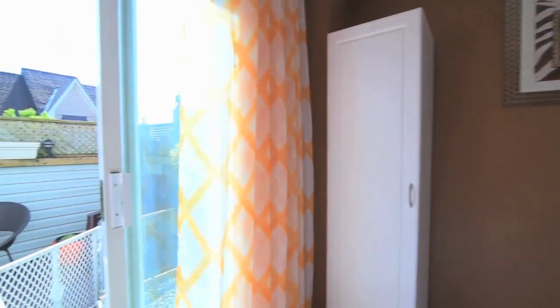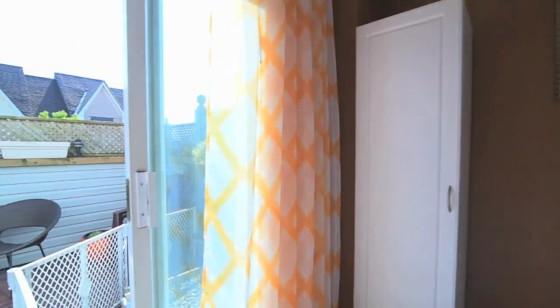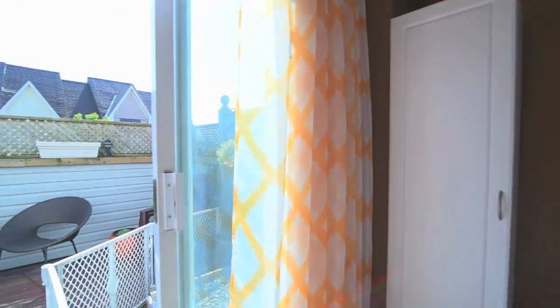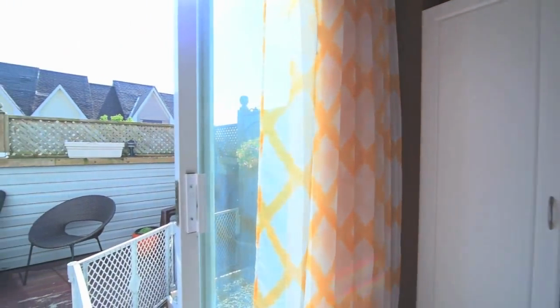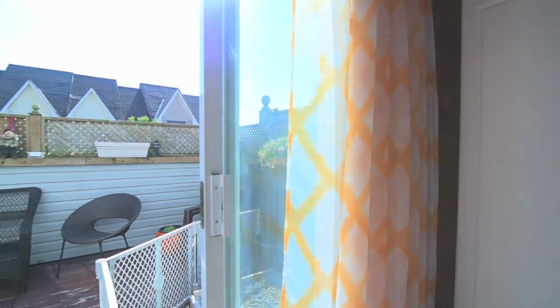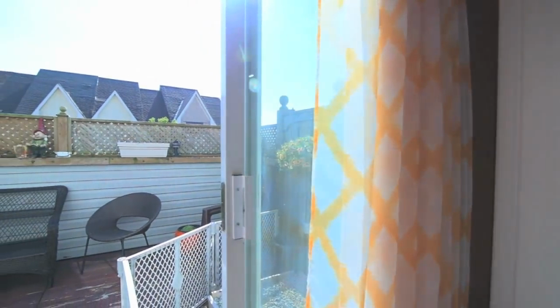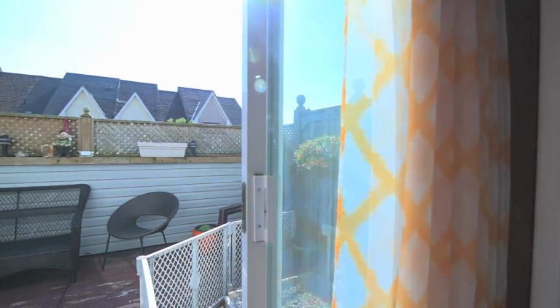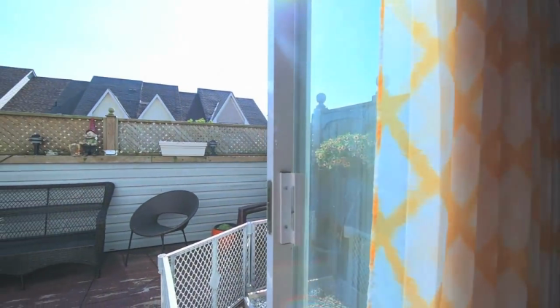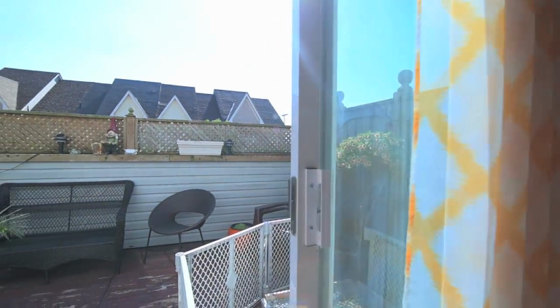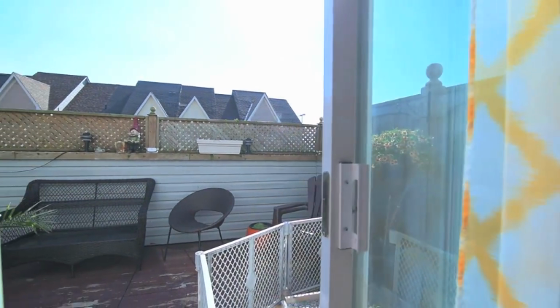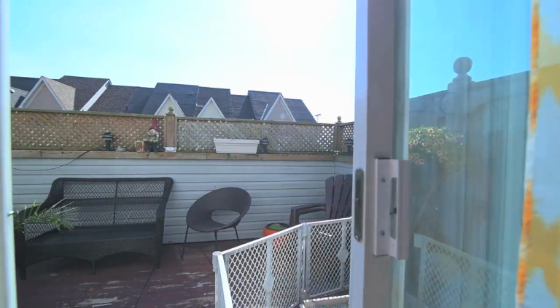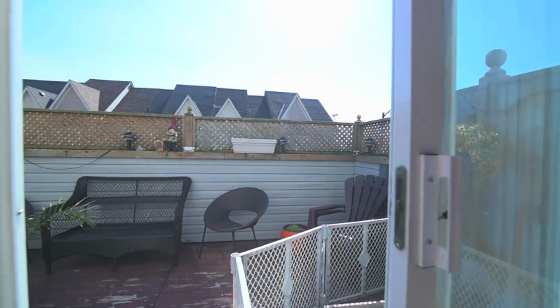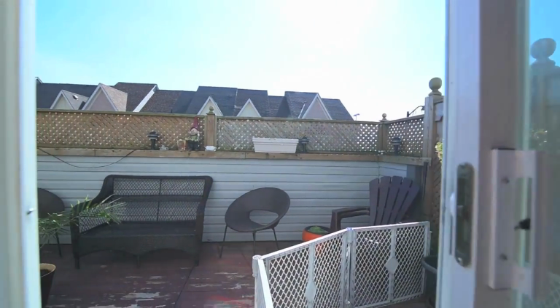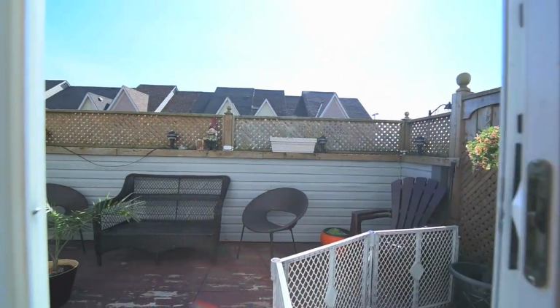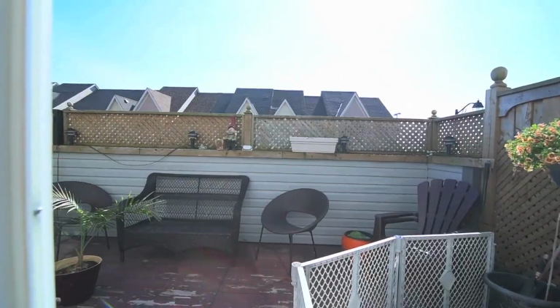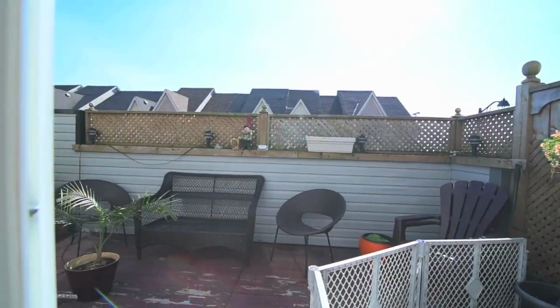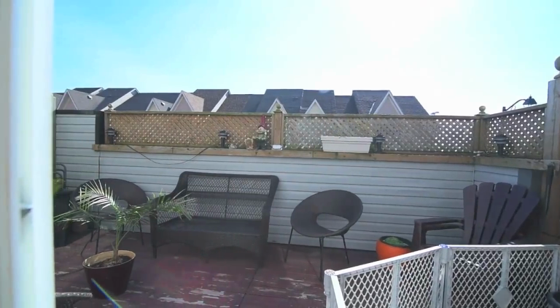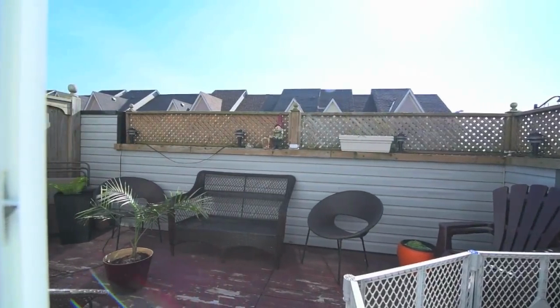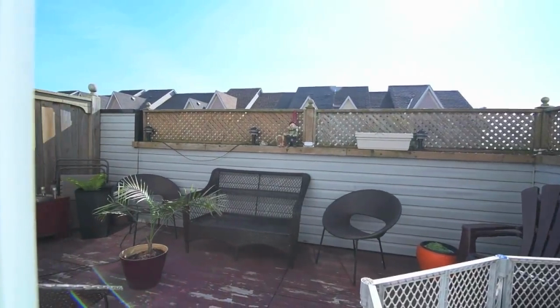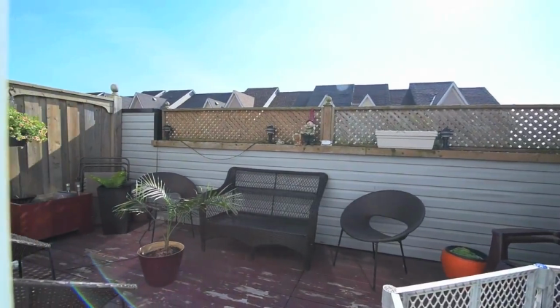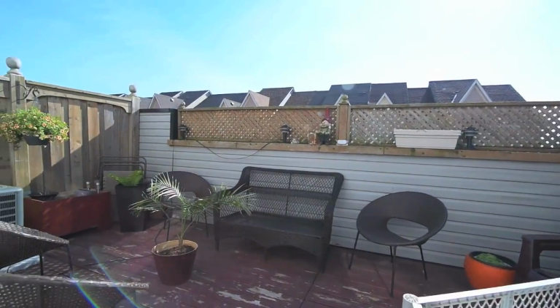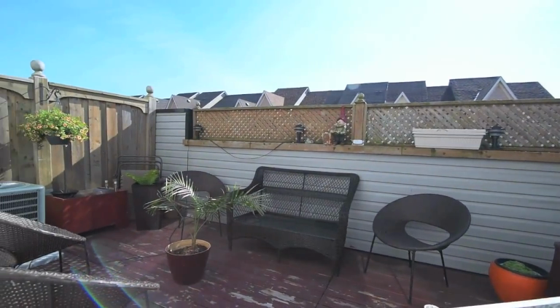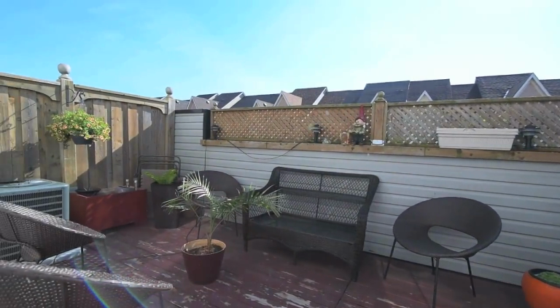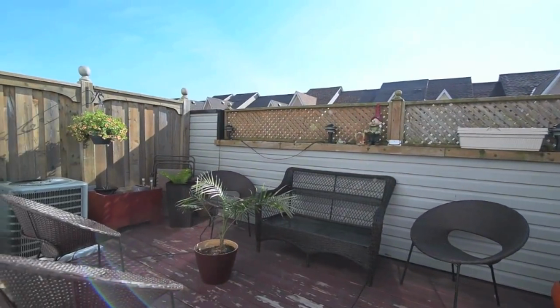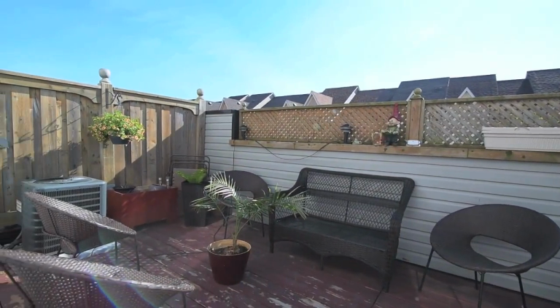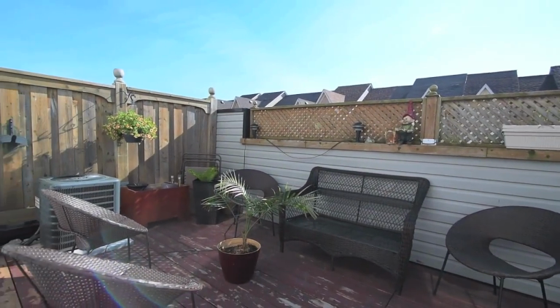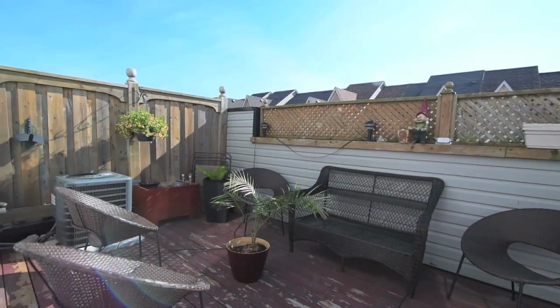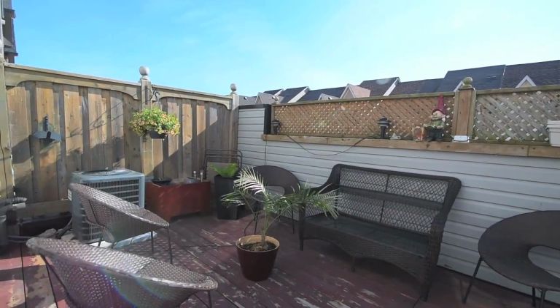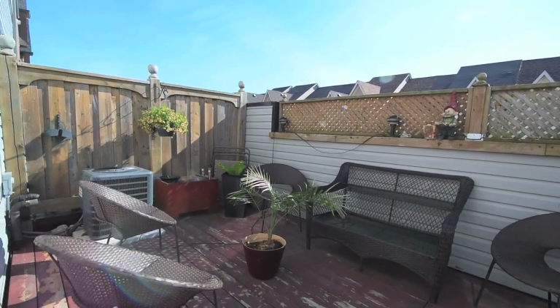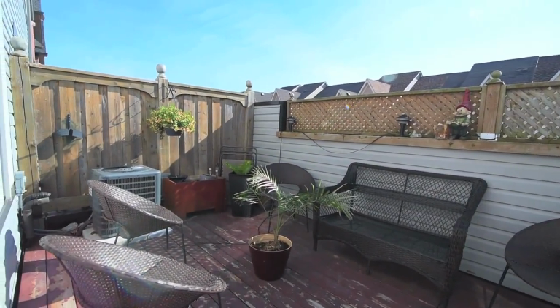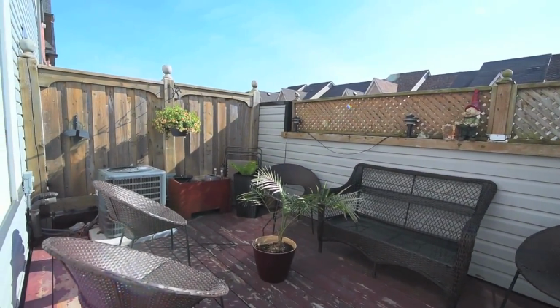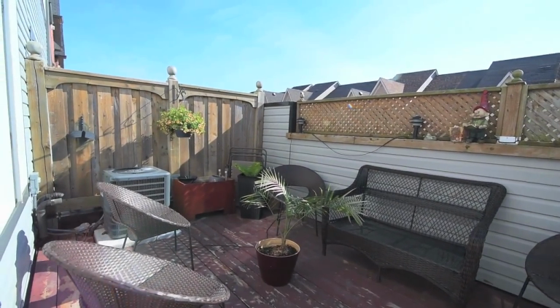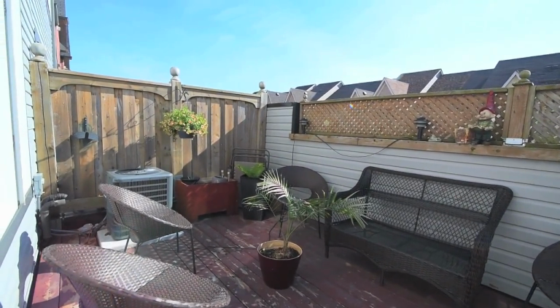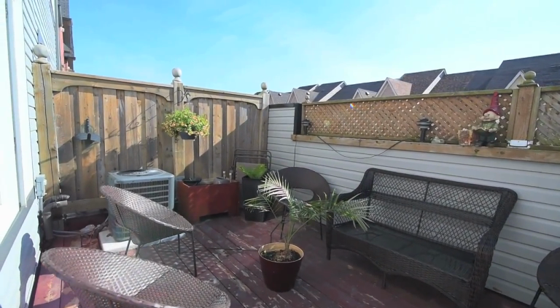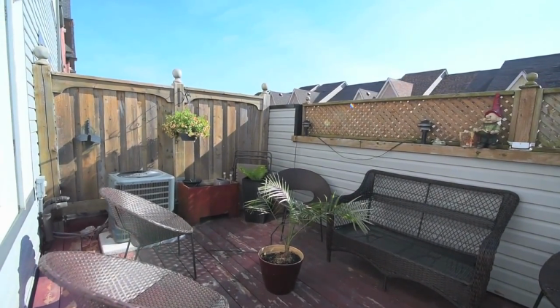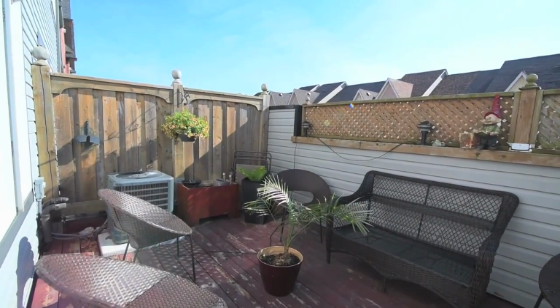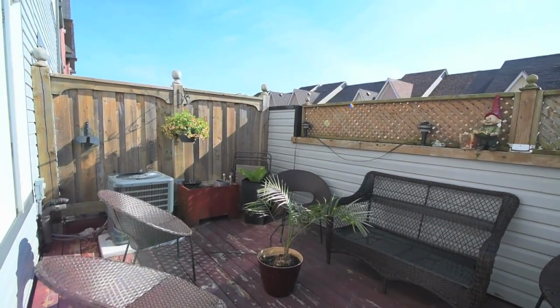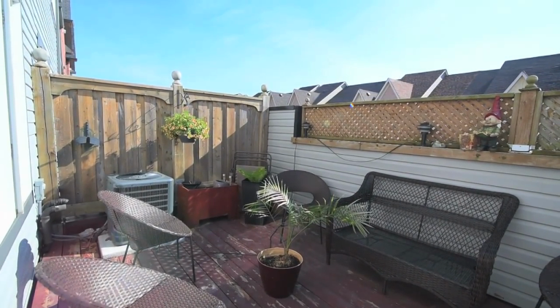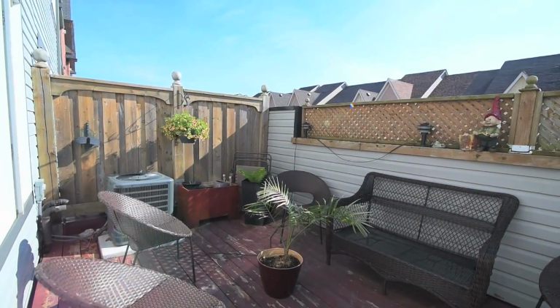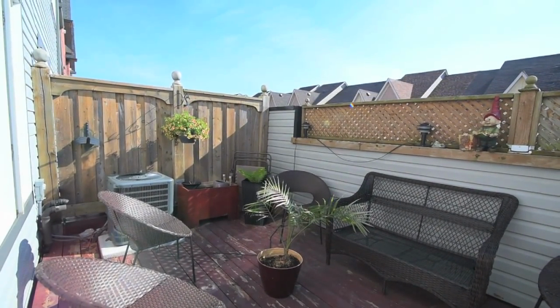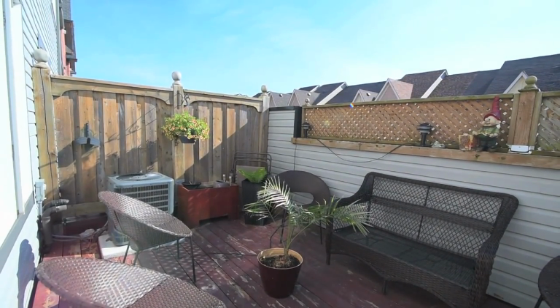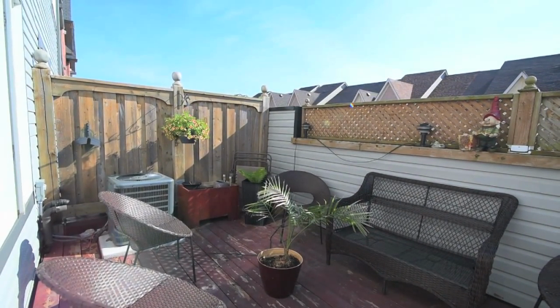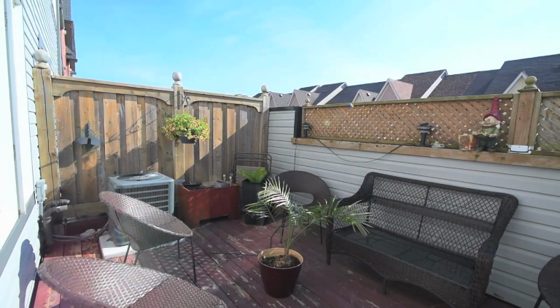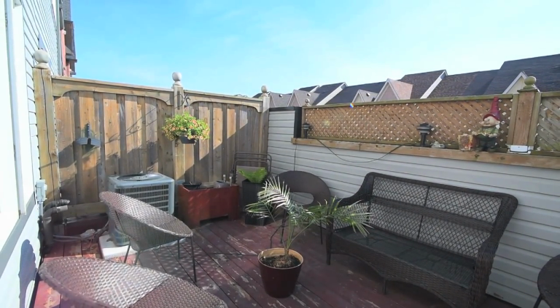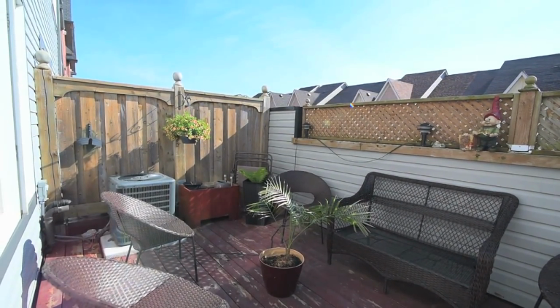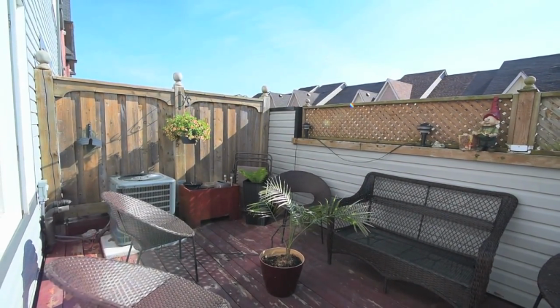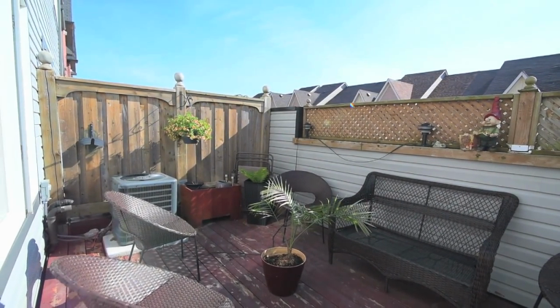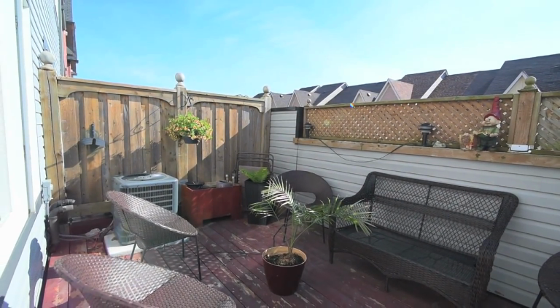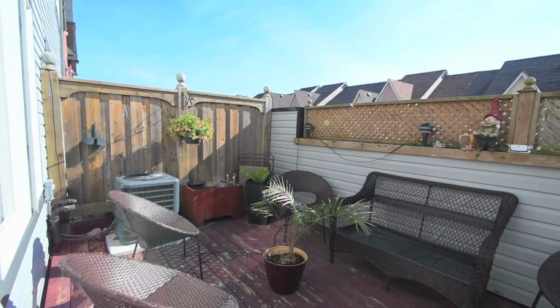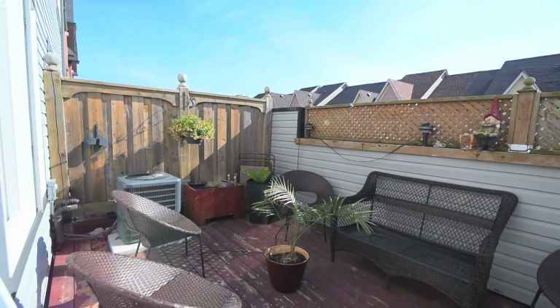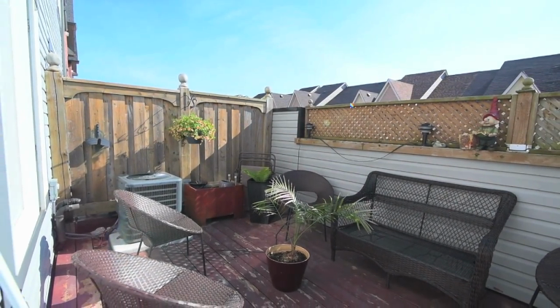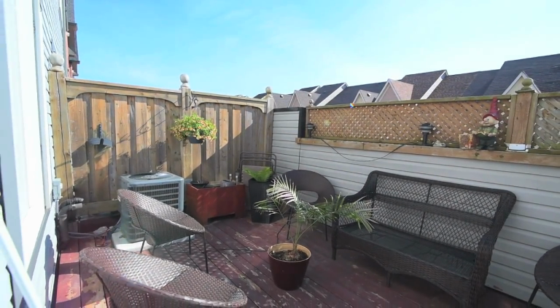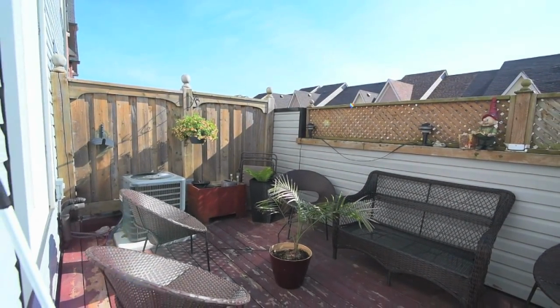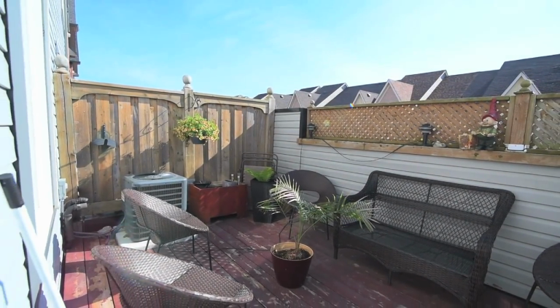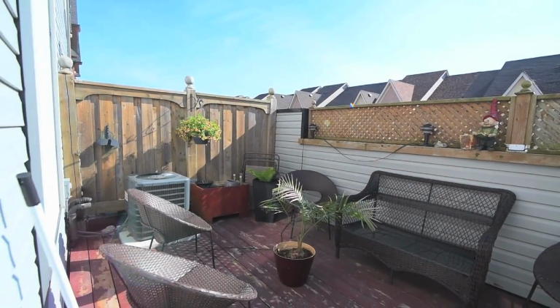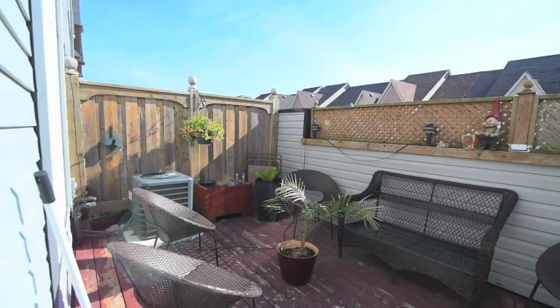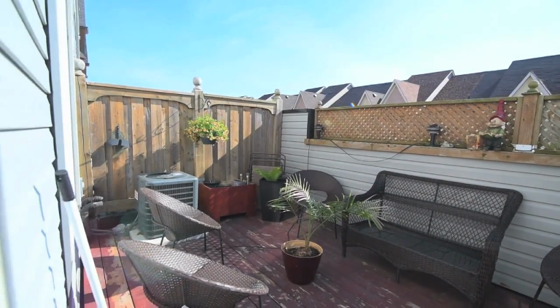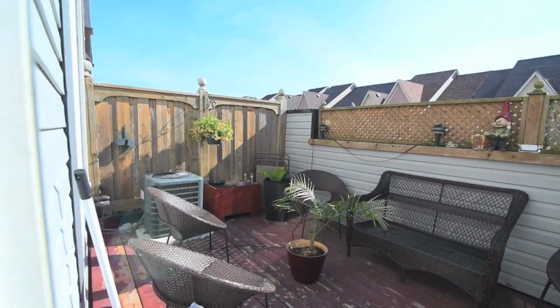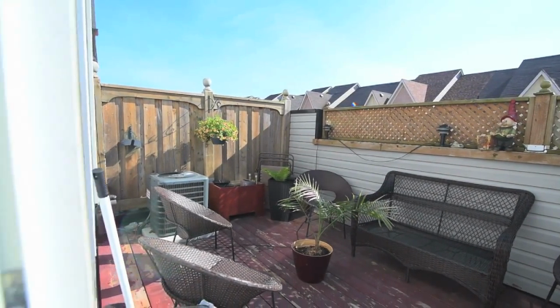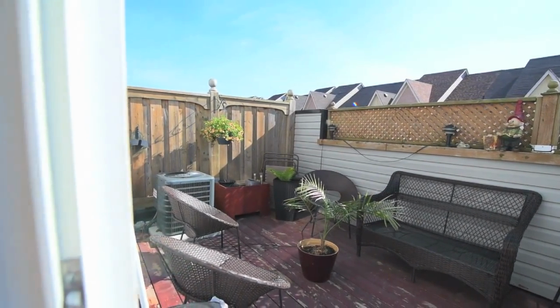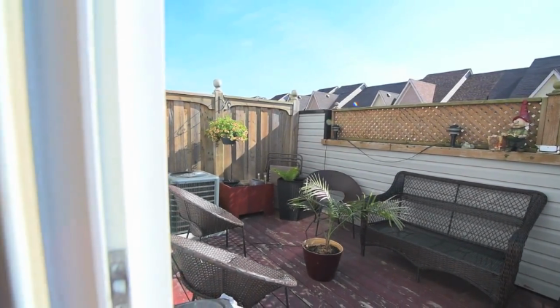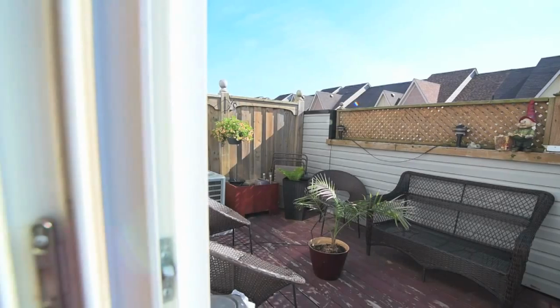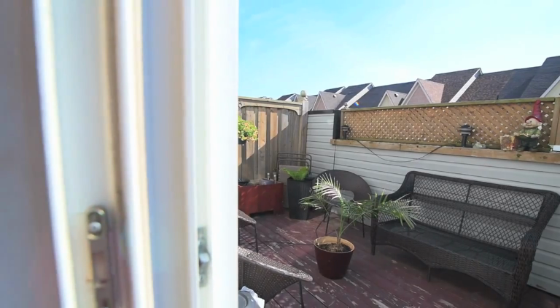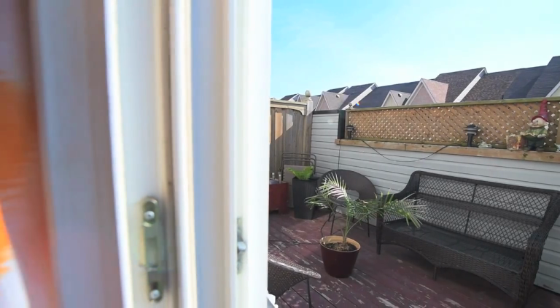A walk out from the kitchen area opens onto a private deck, extending personal and entertainment space during warmer weather.